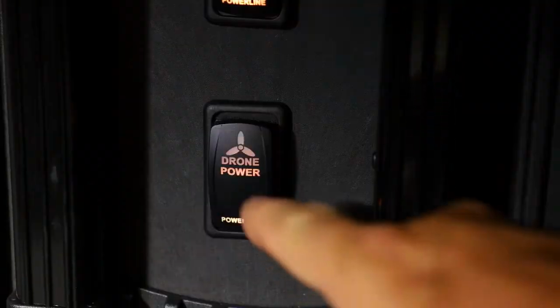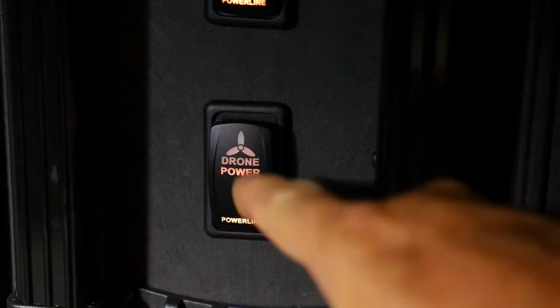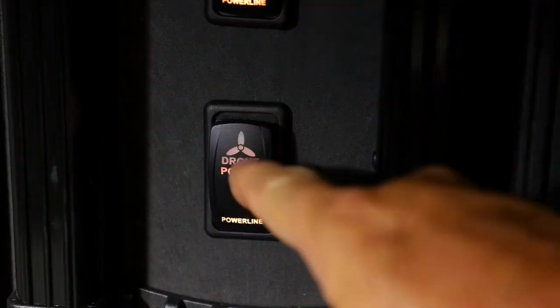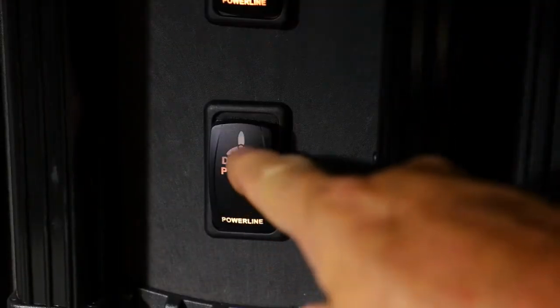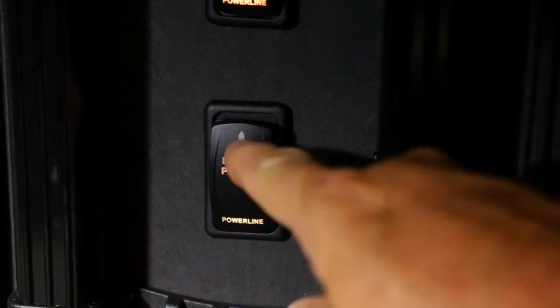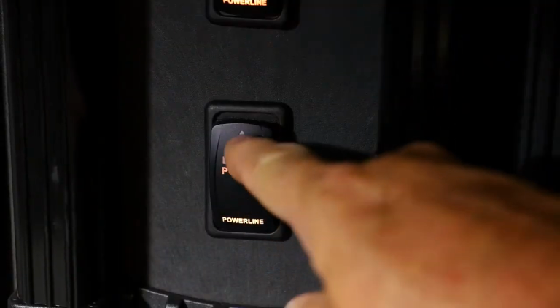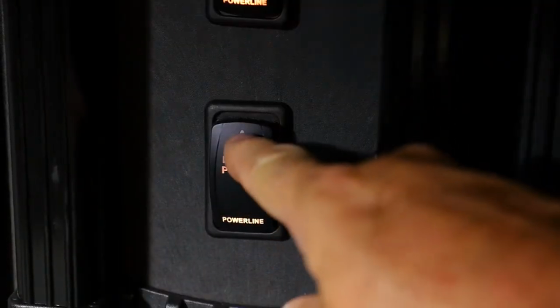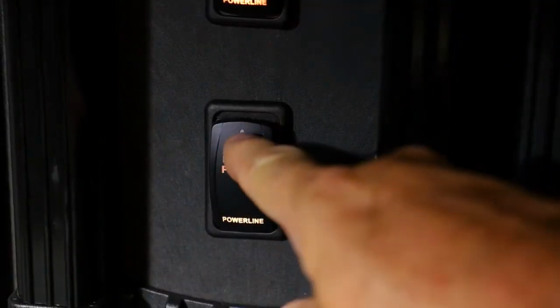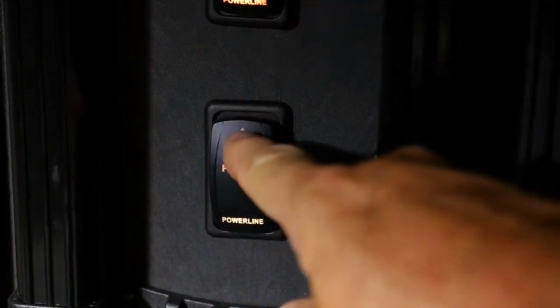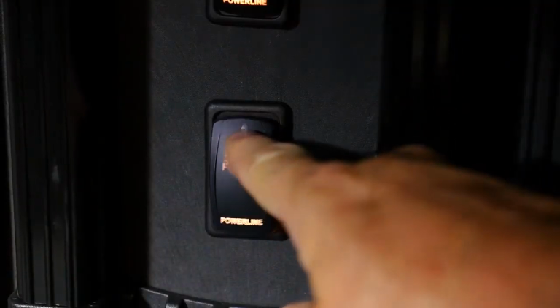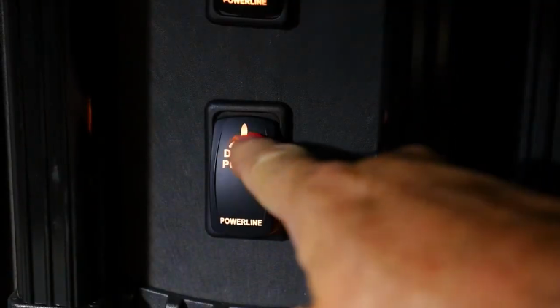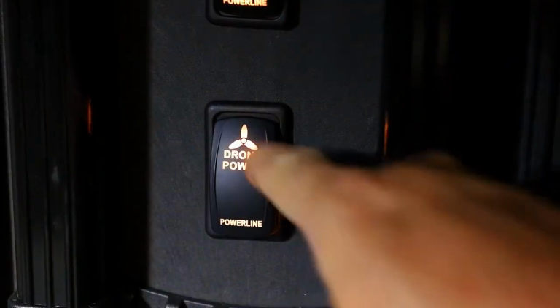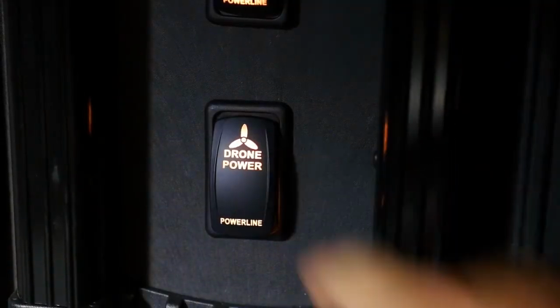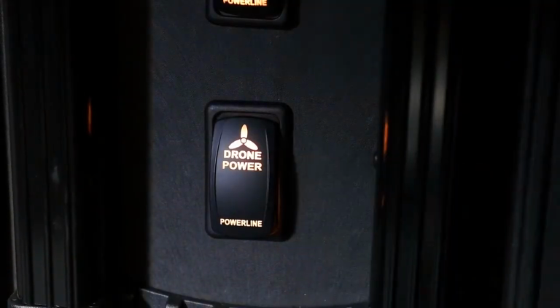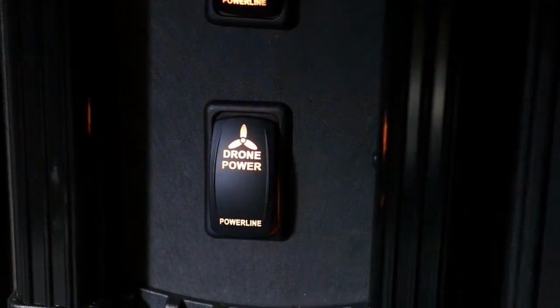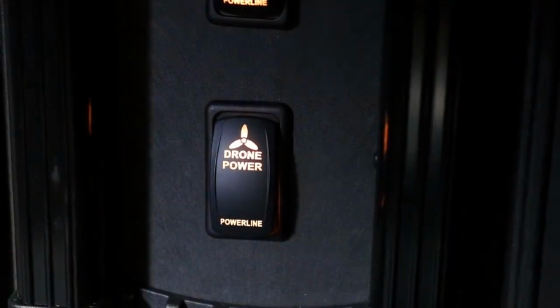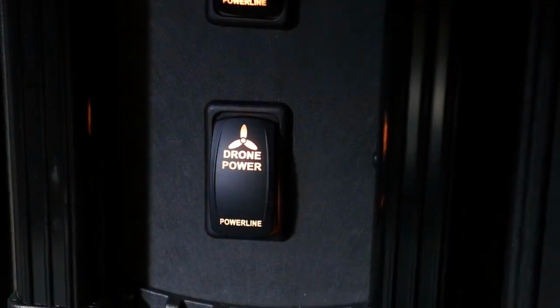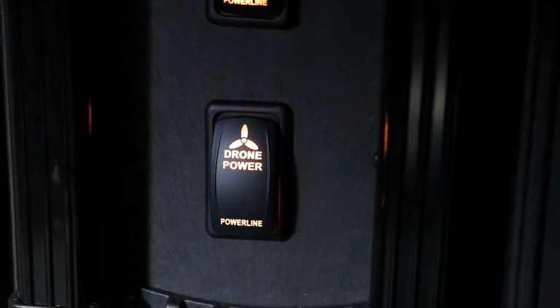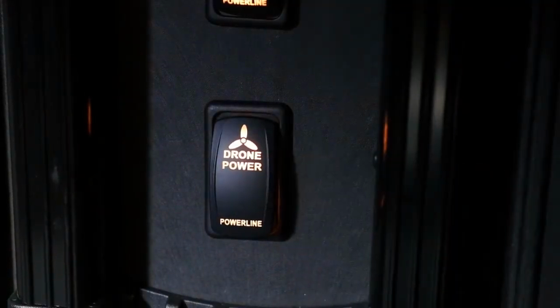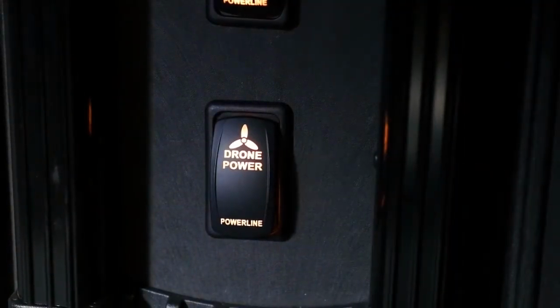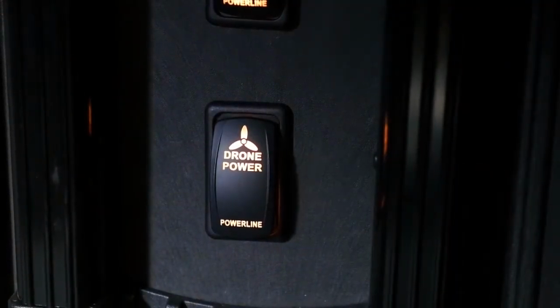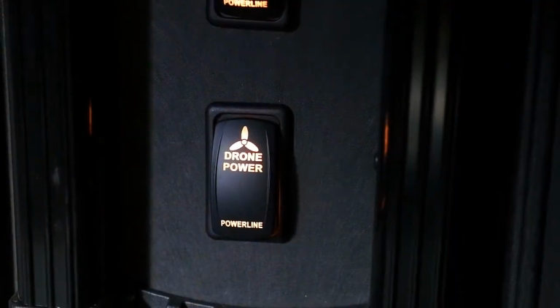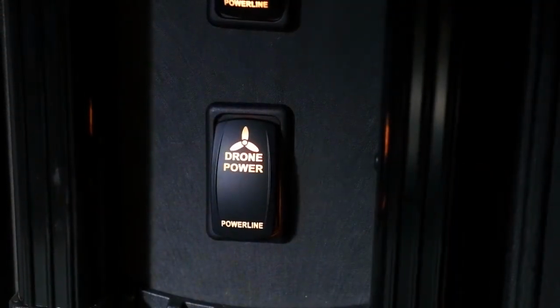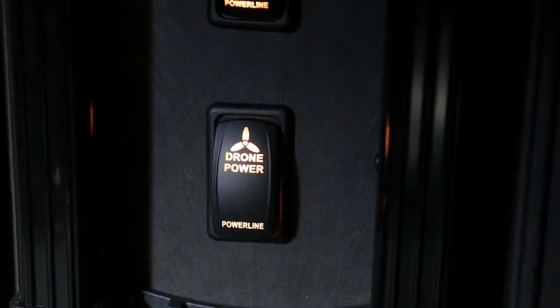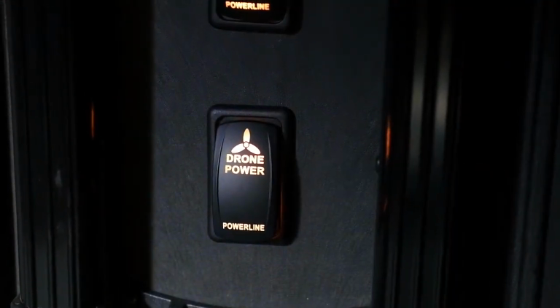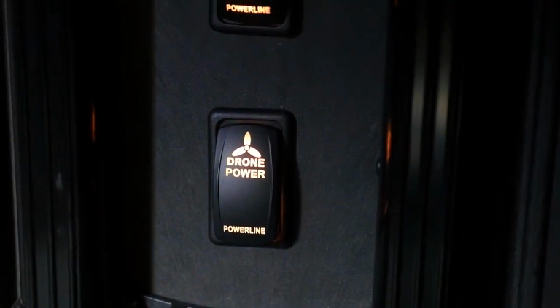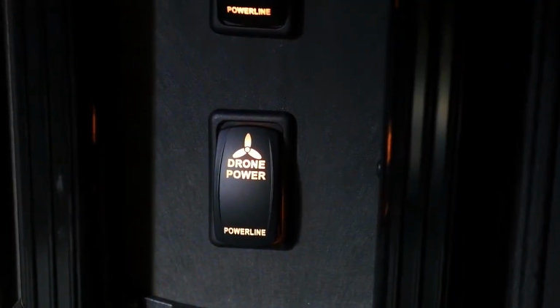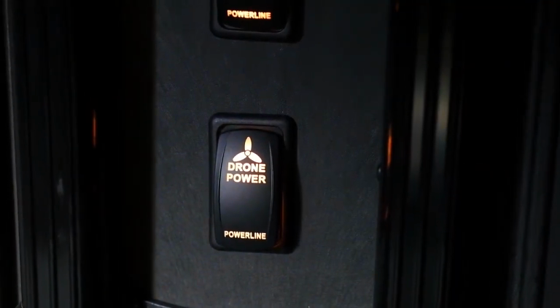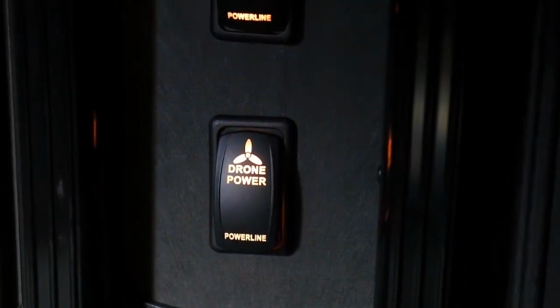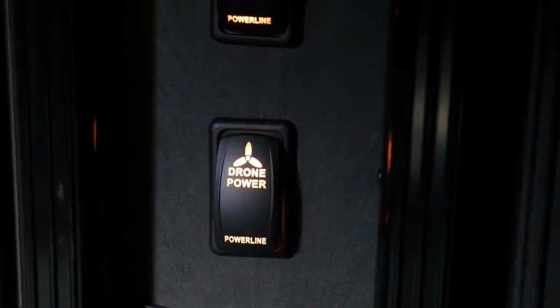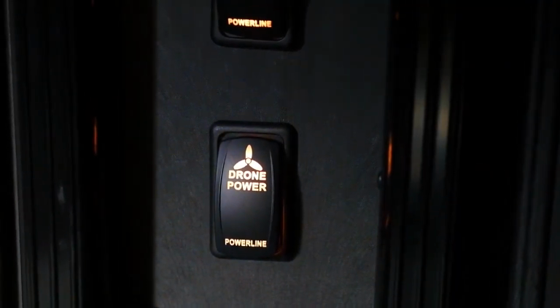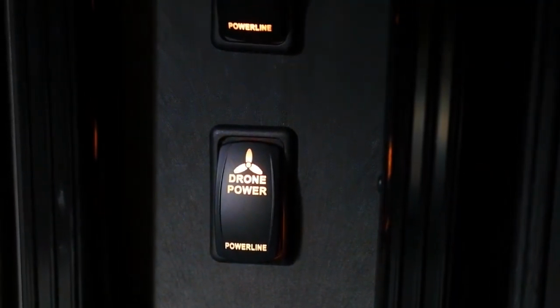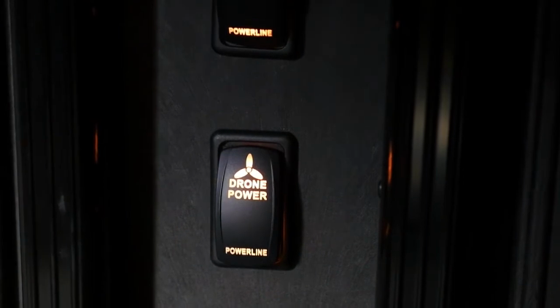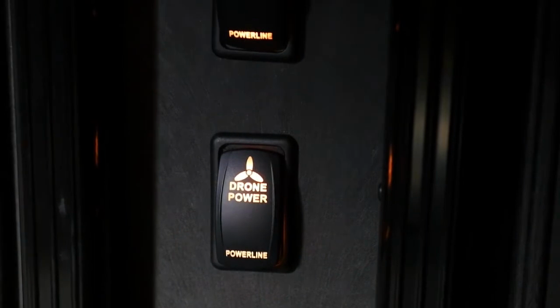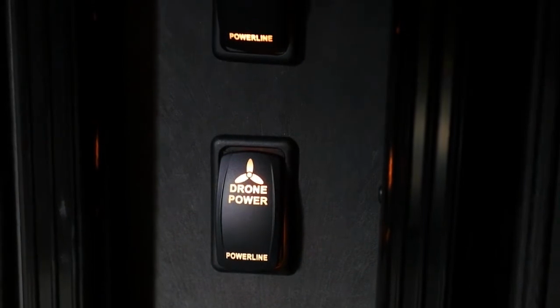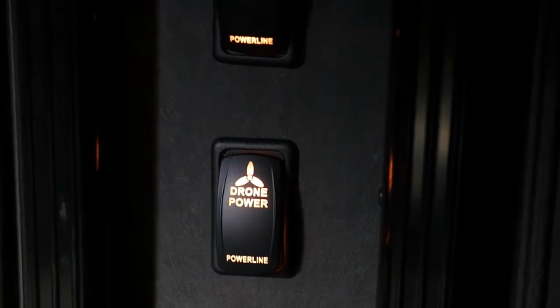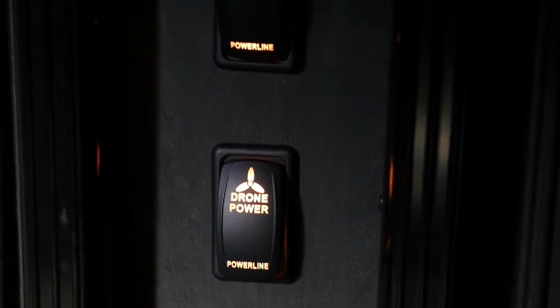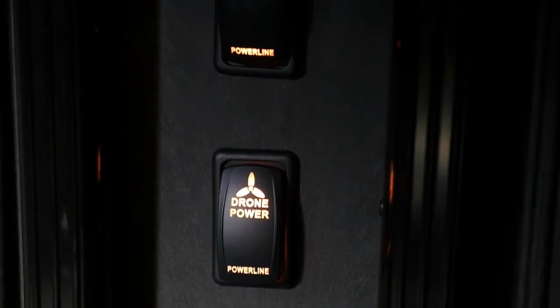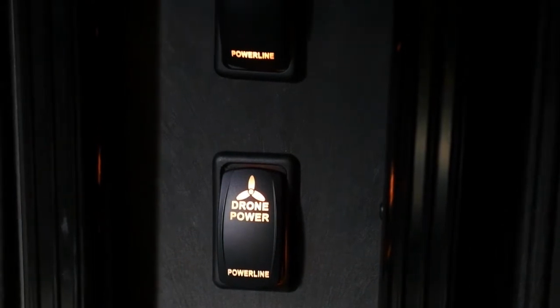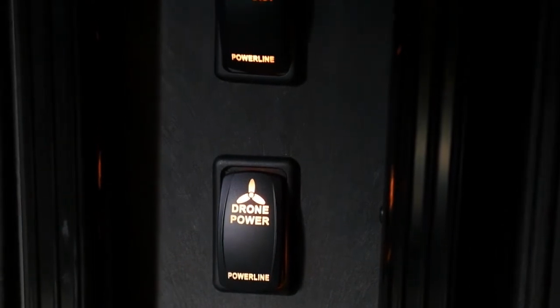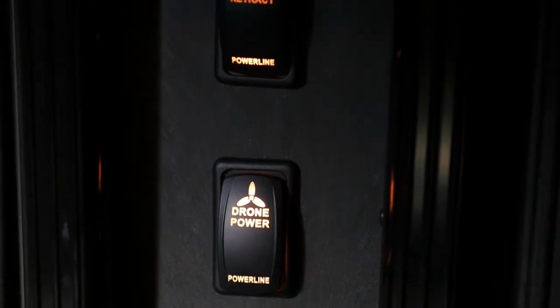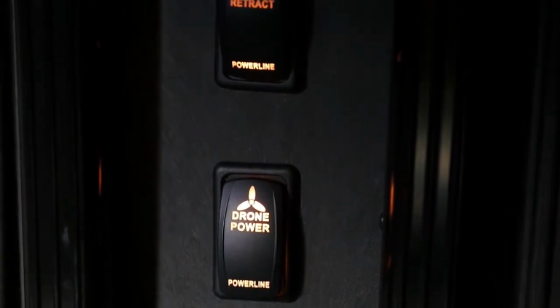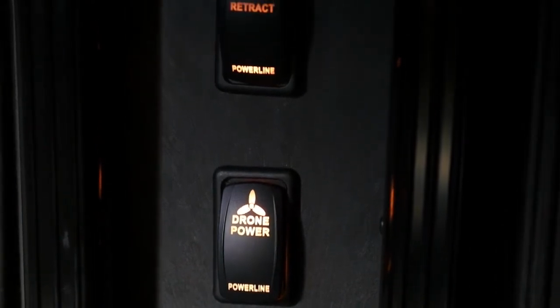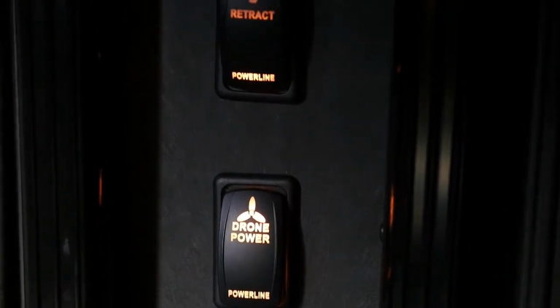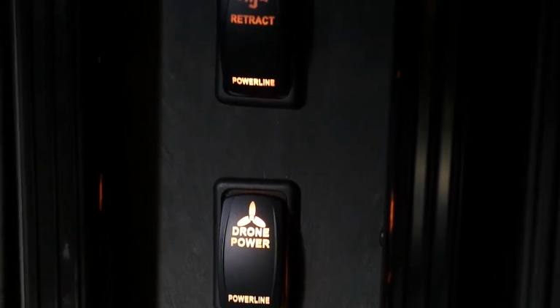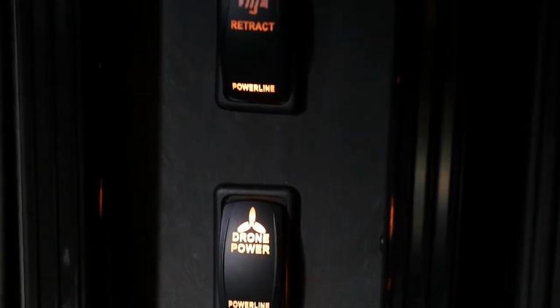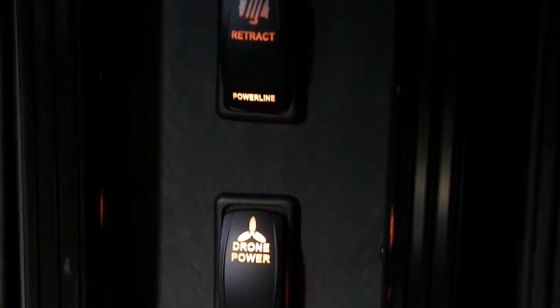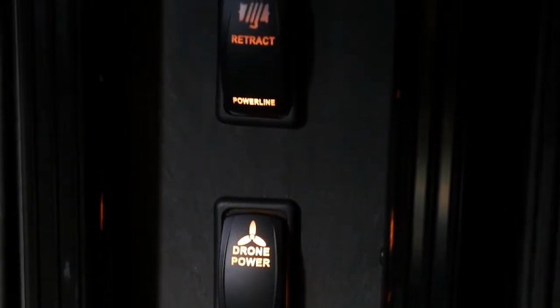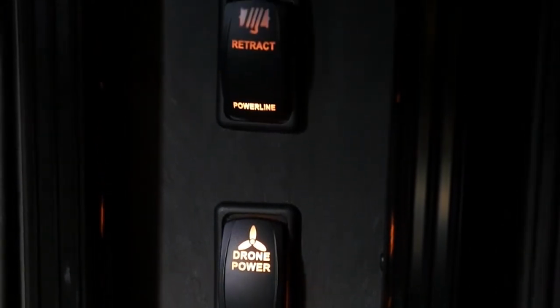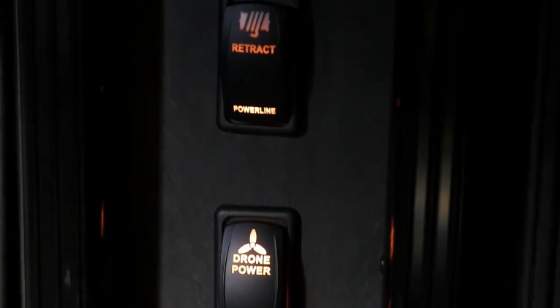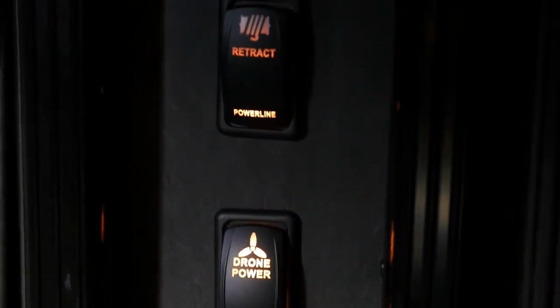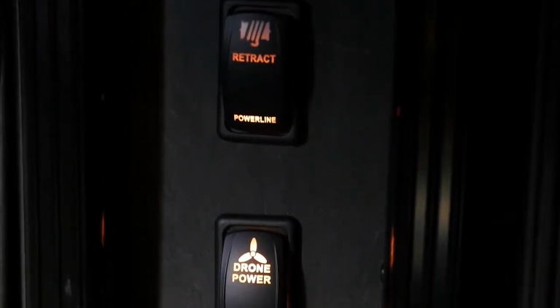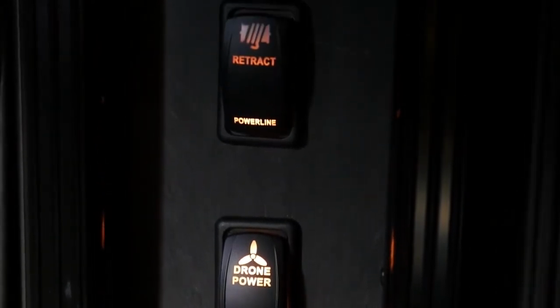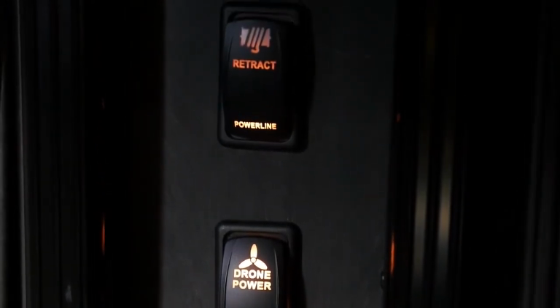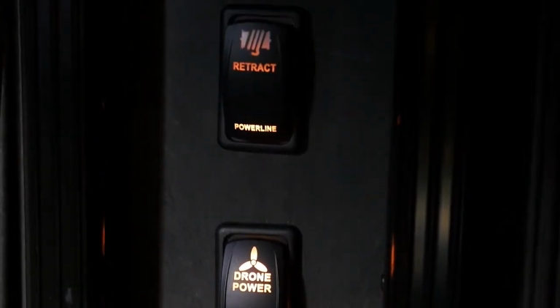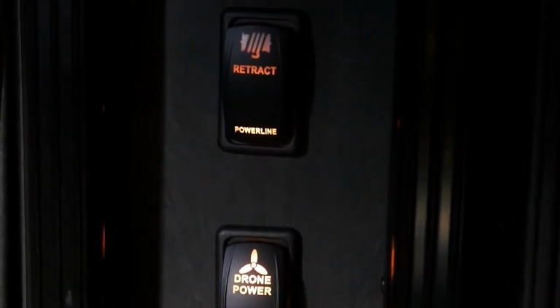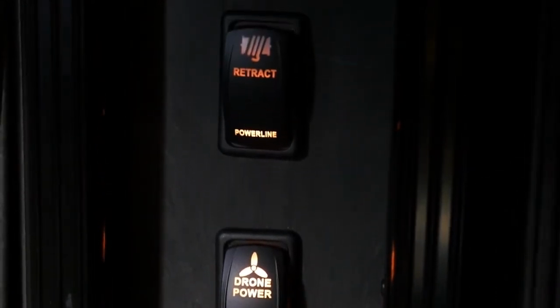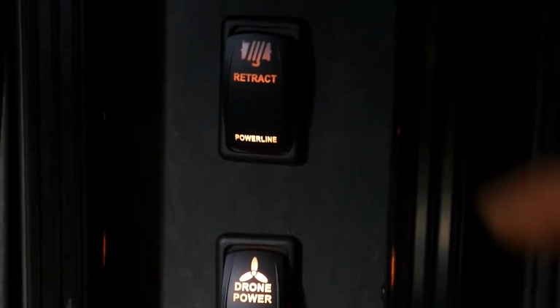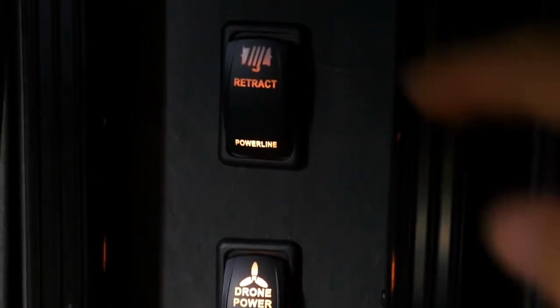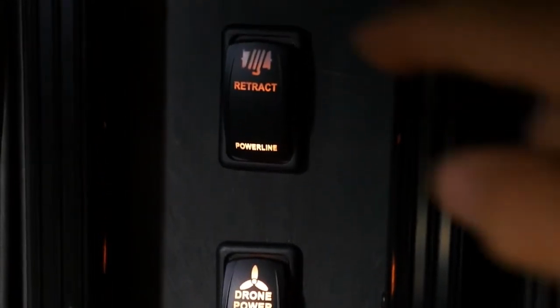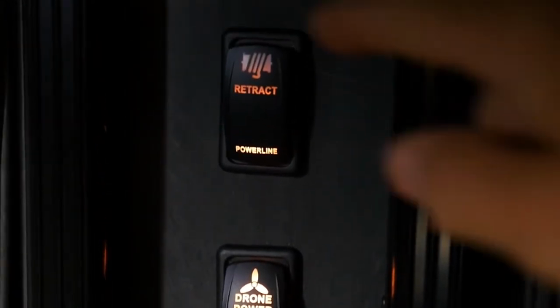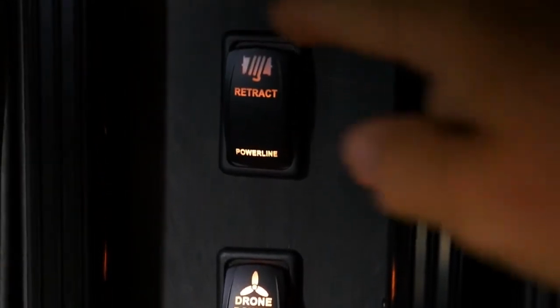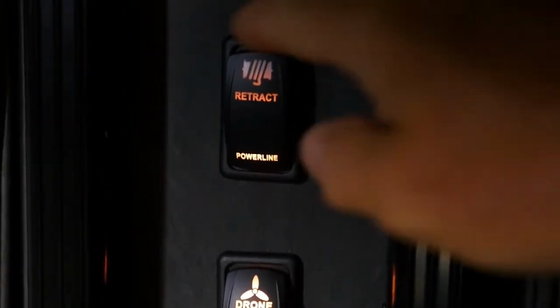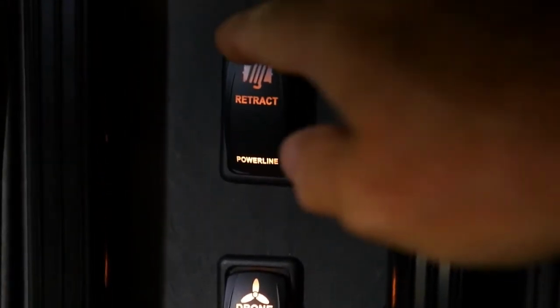The system is quick and easy to deploy. Turn on the power and launch. When ready to land, simply hit the retract button.